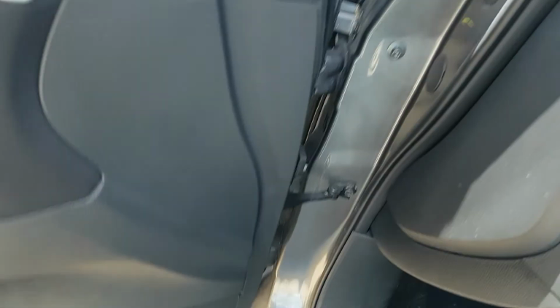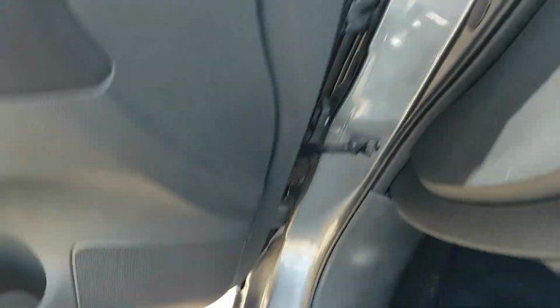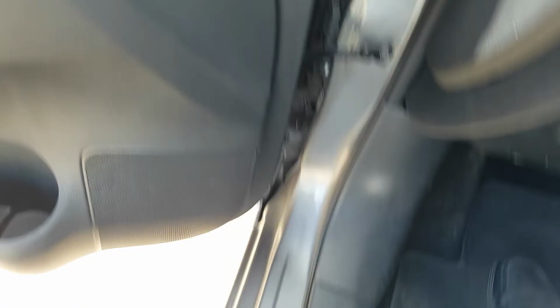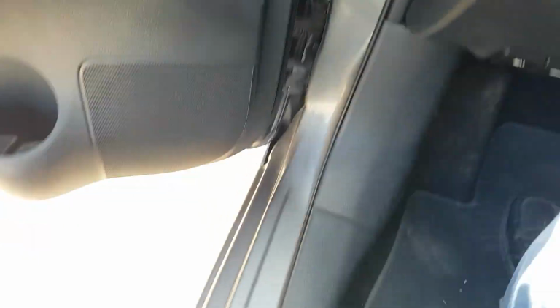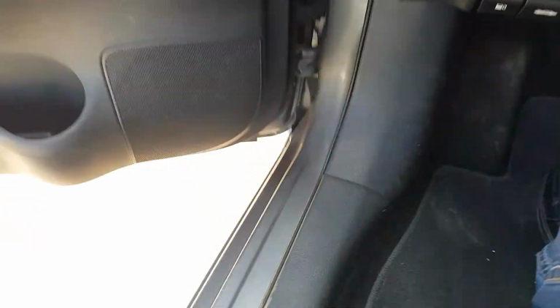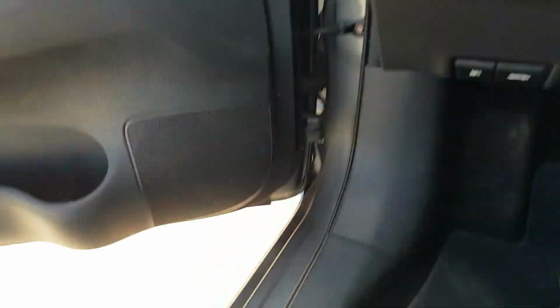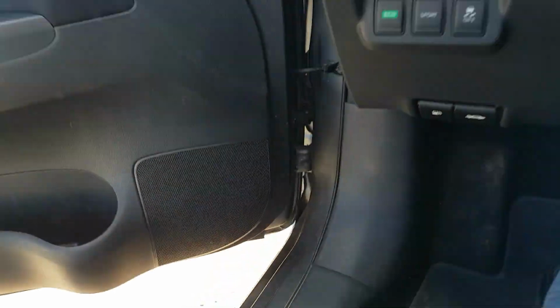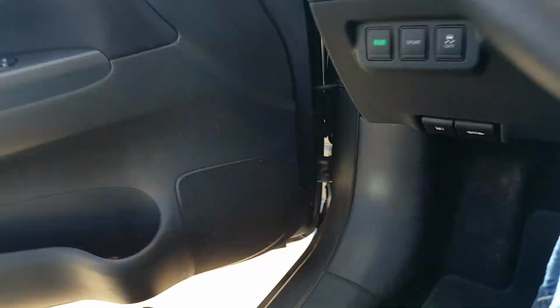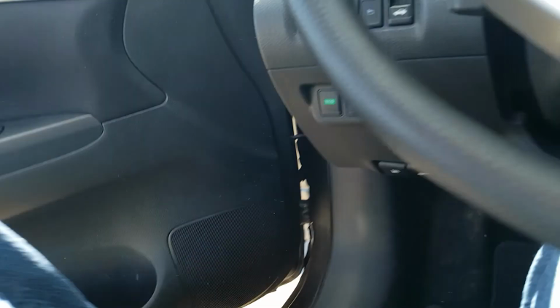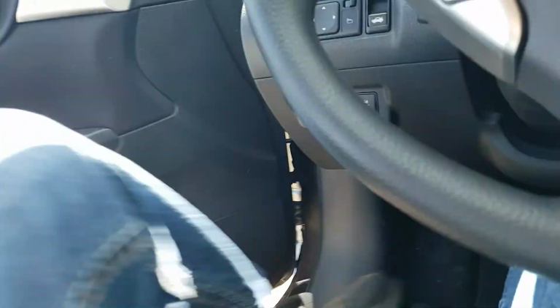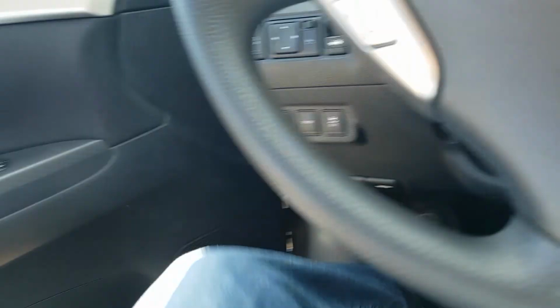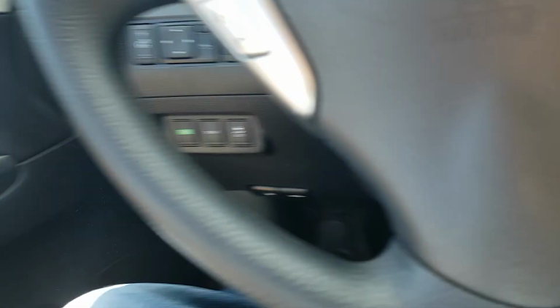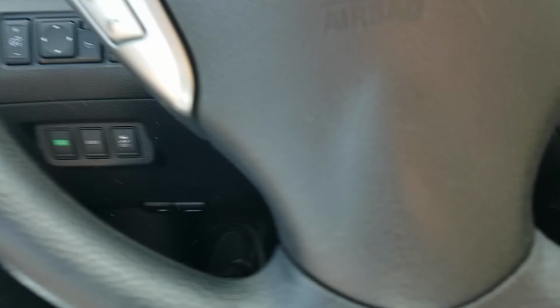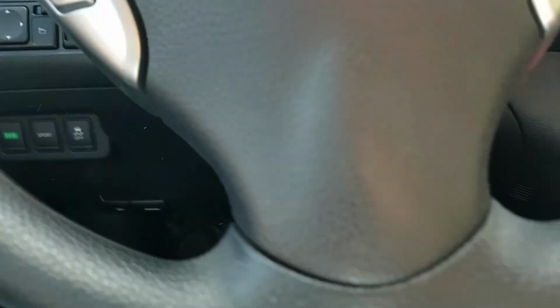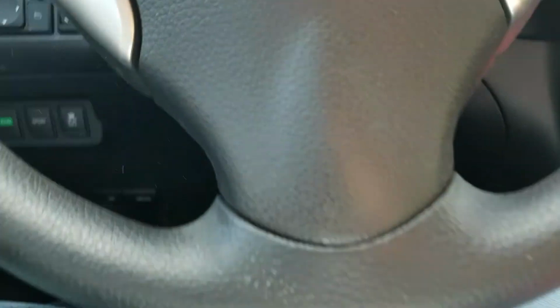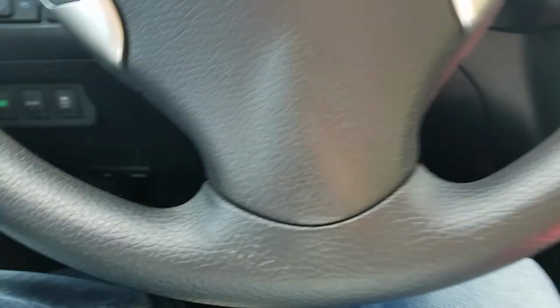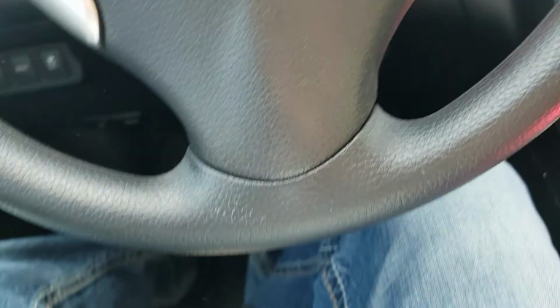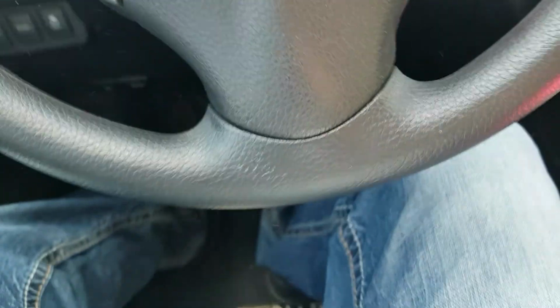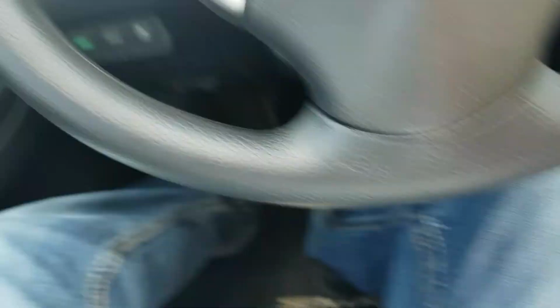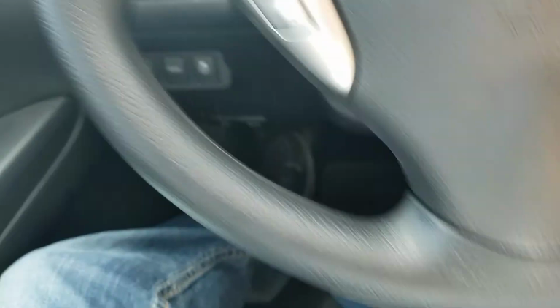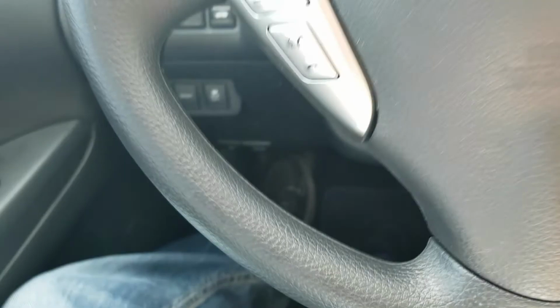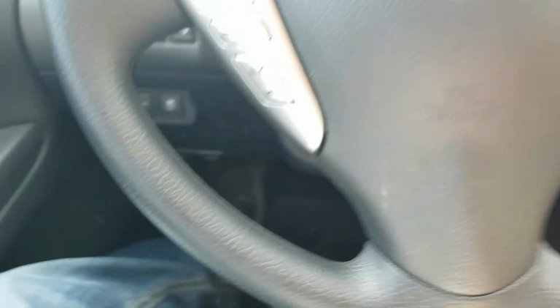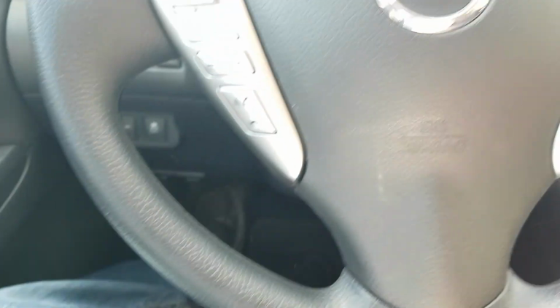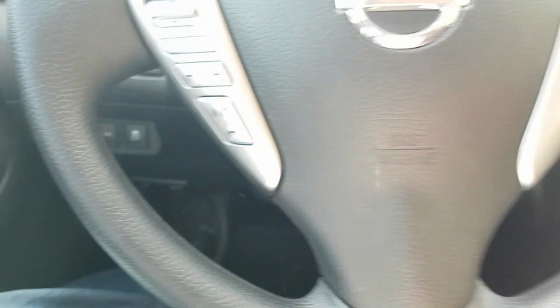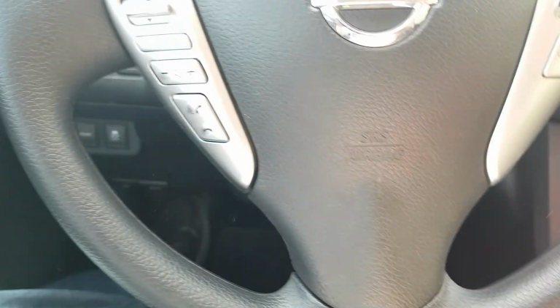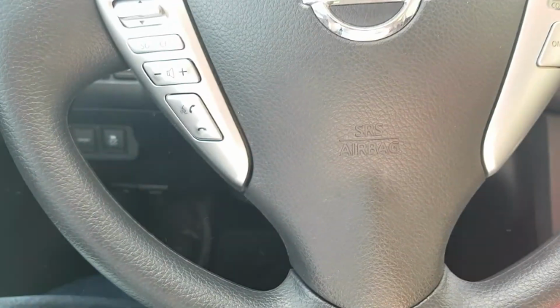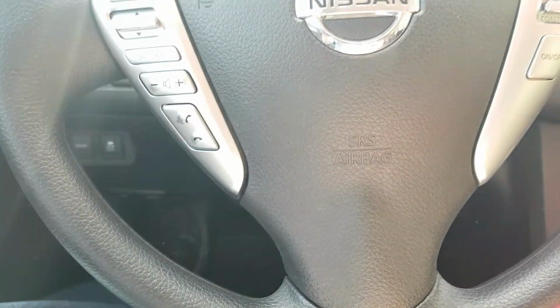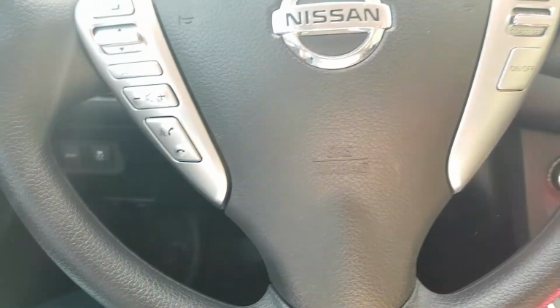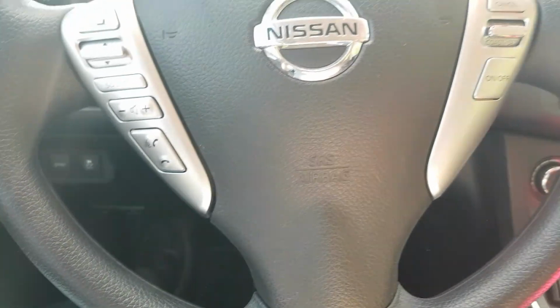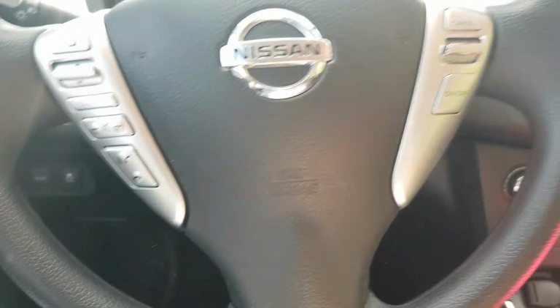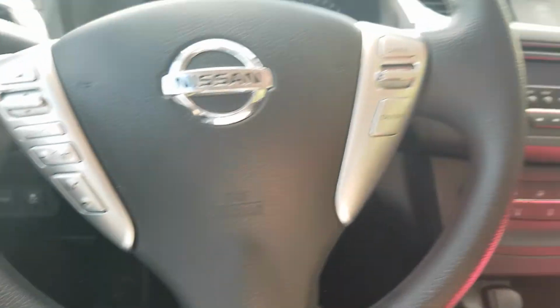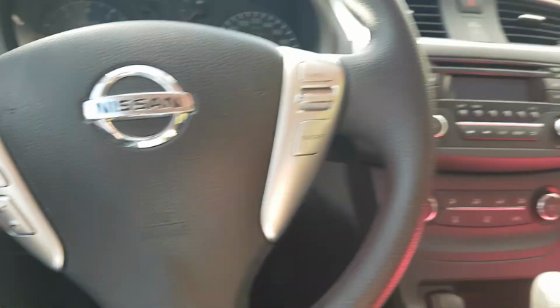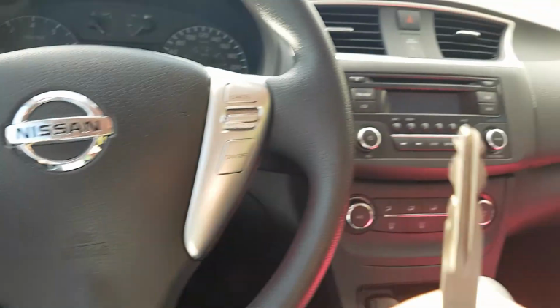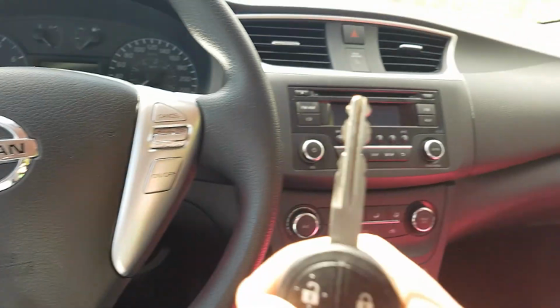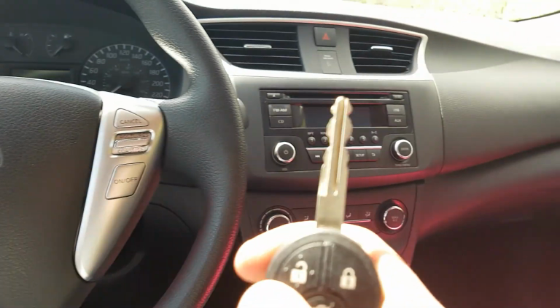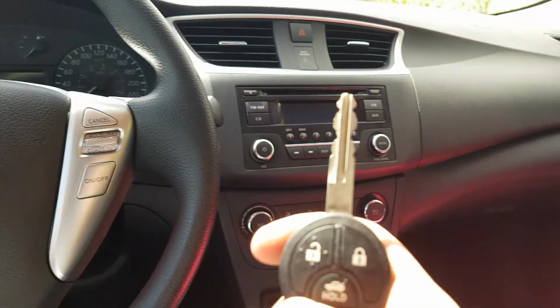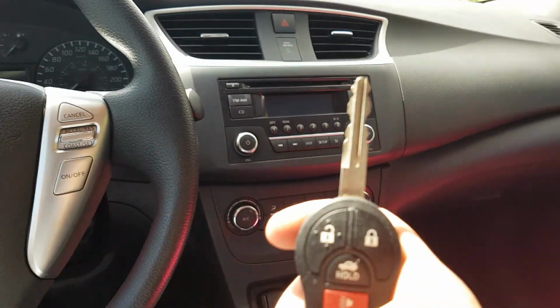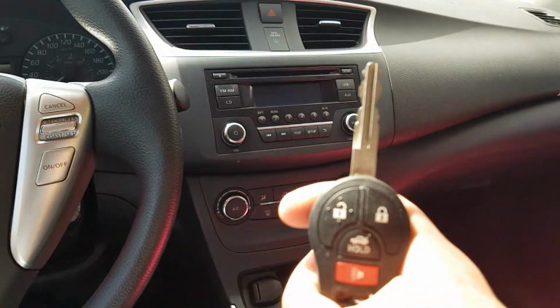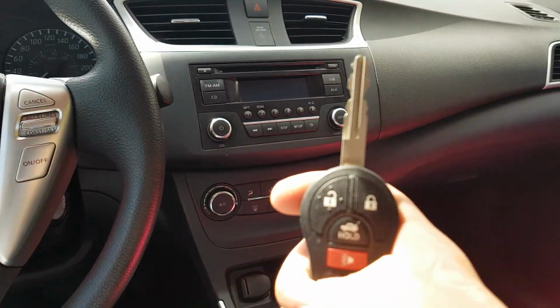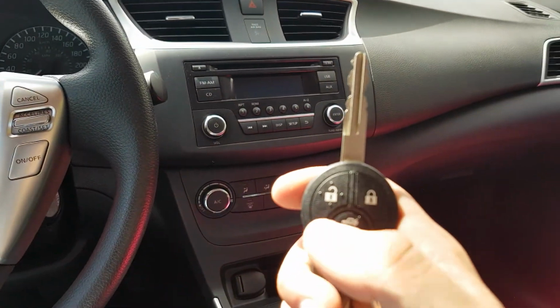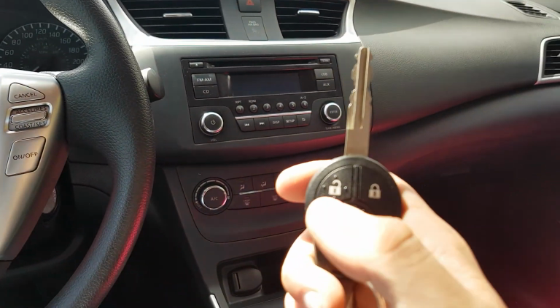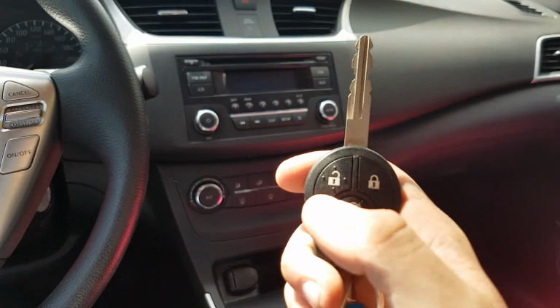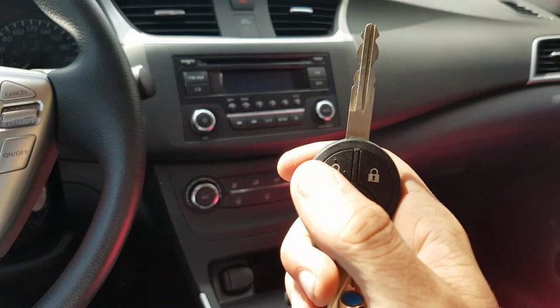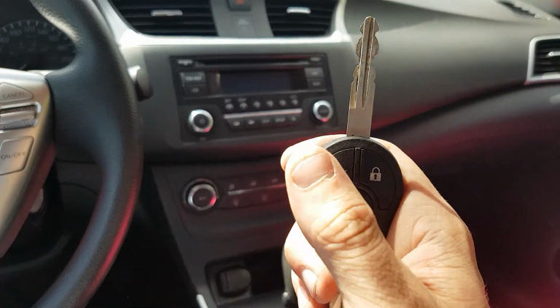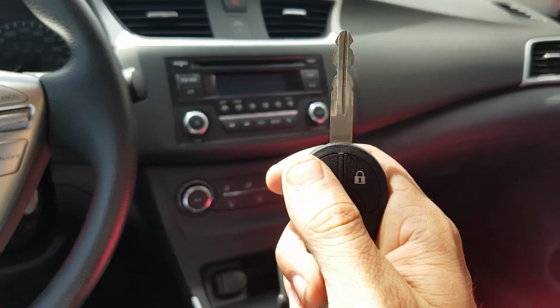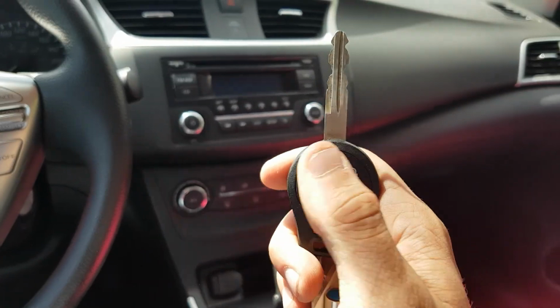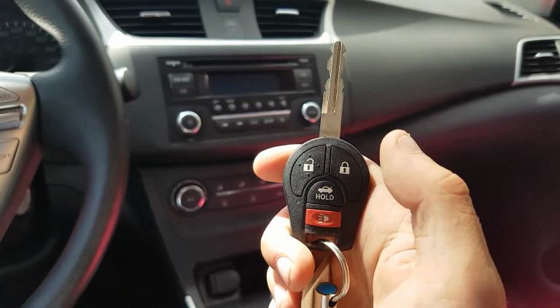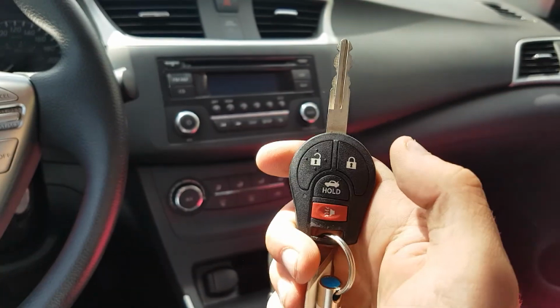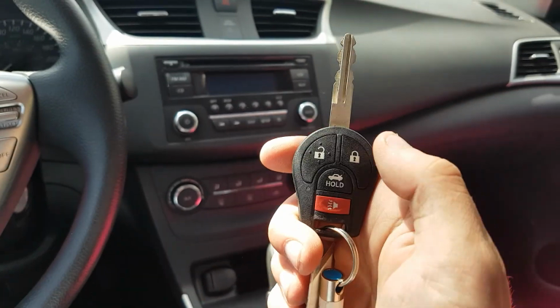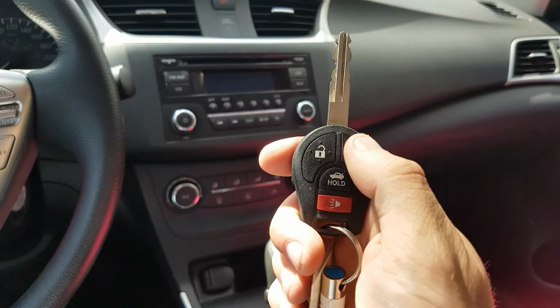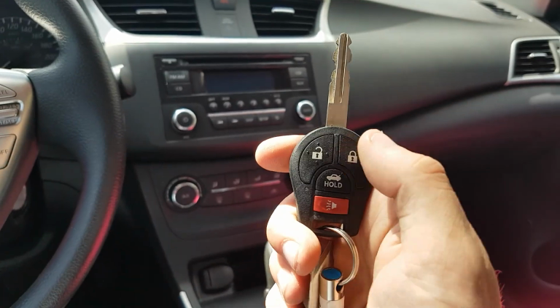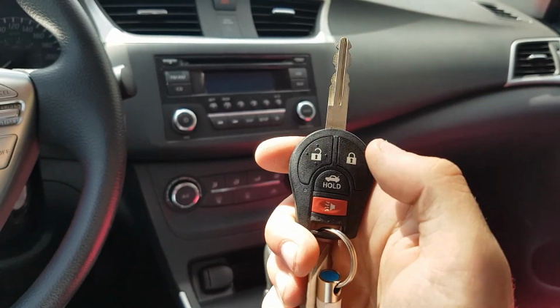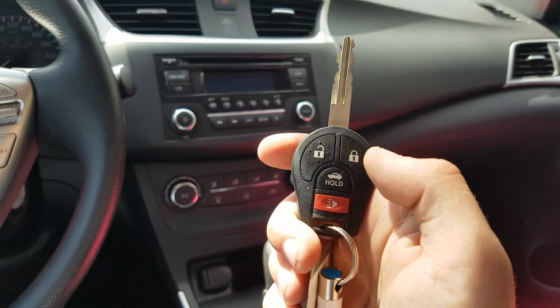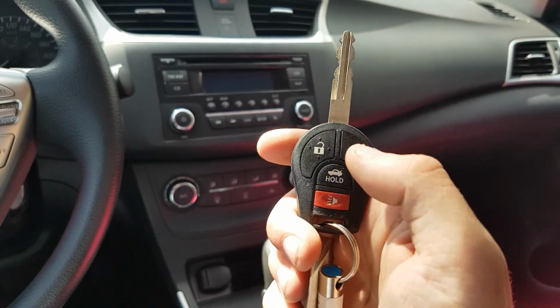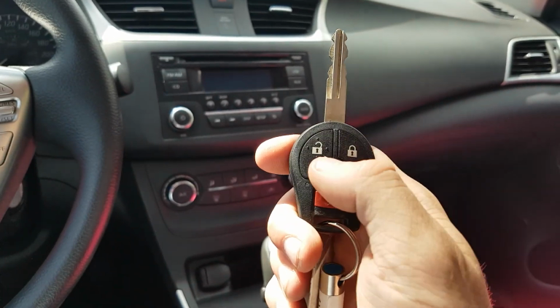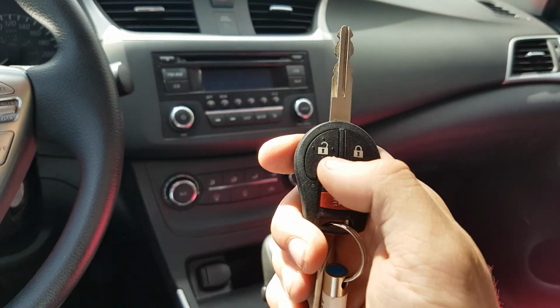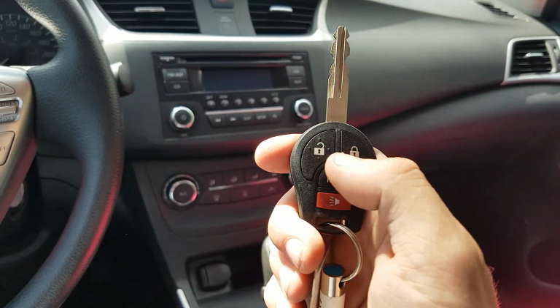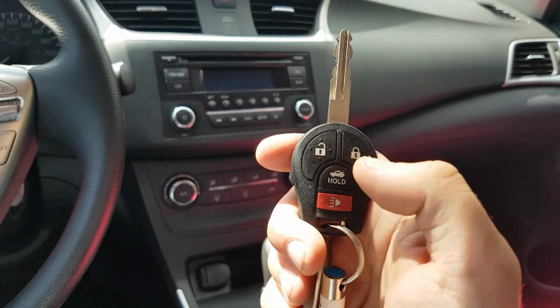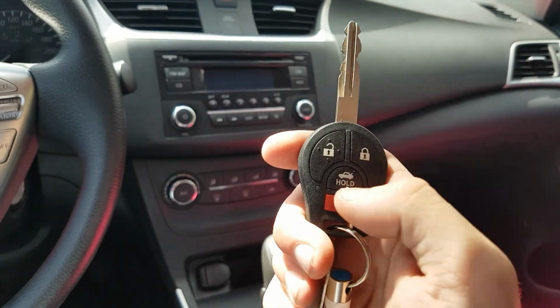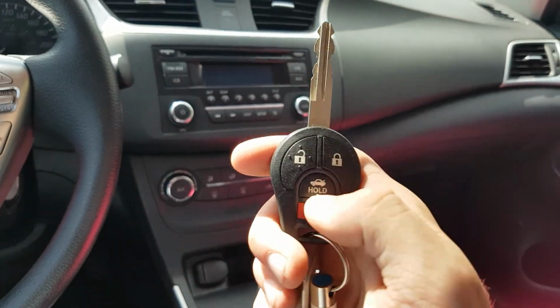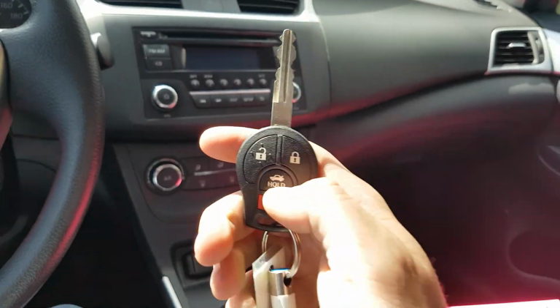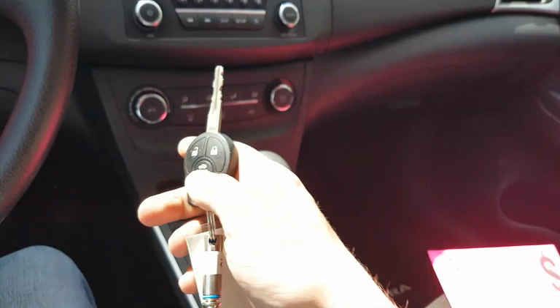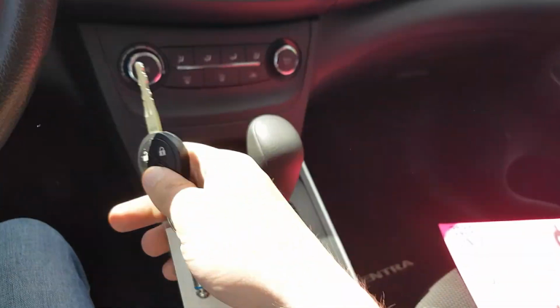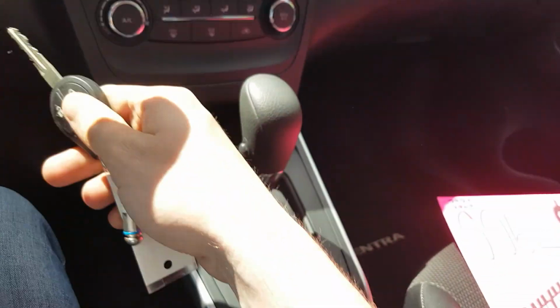Looking at our key here: unlock, lock, hold for the trunk, and the panic button.